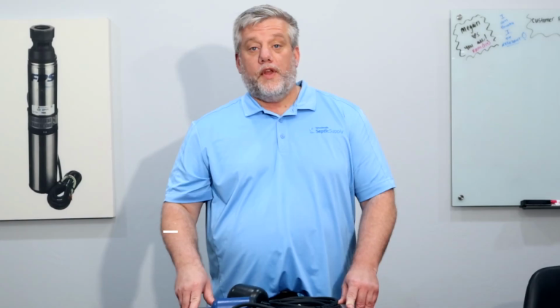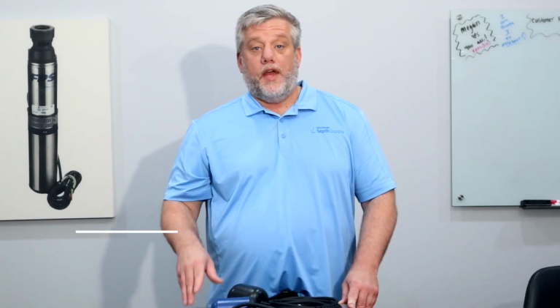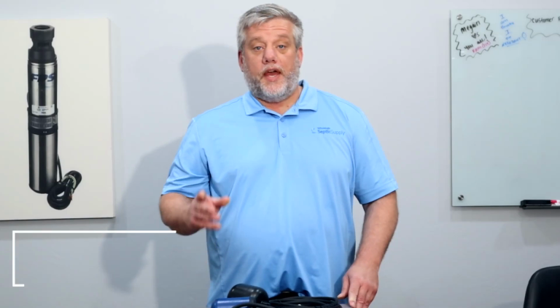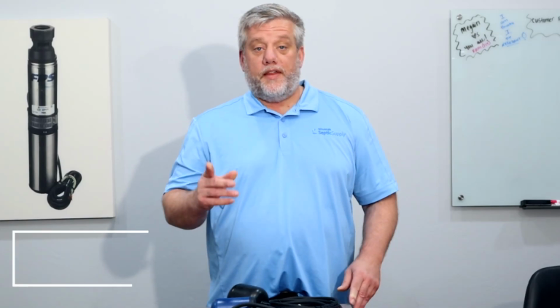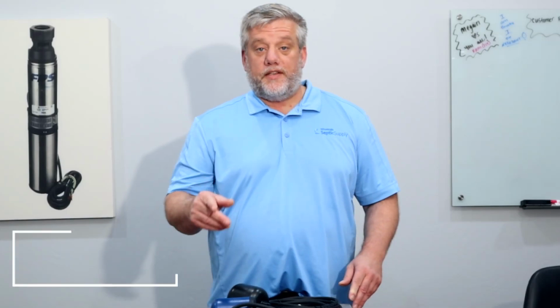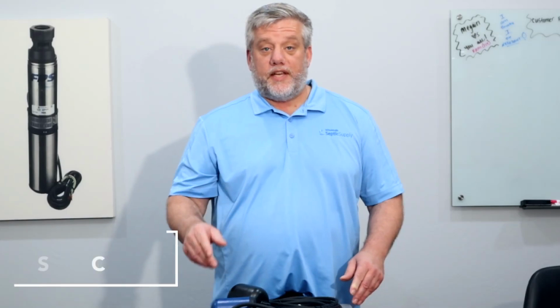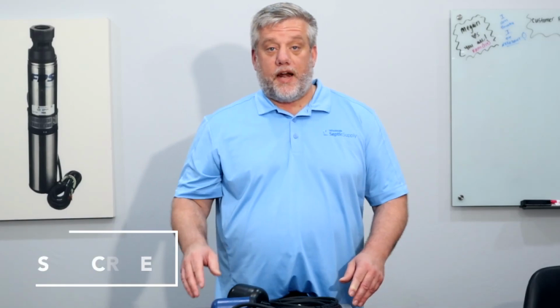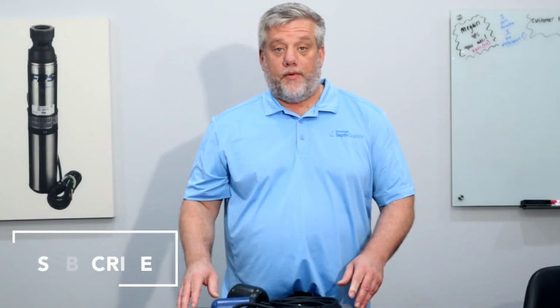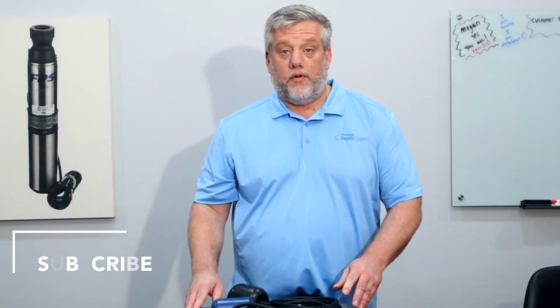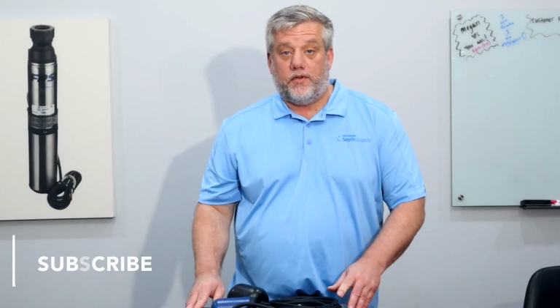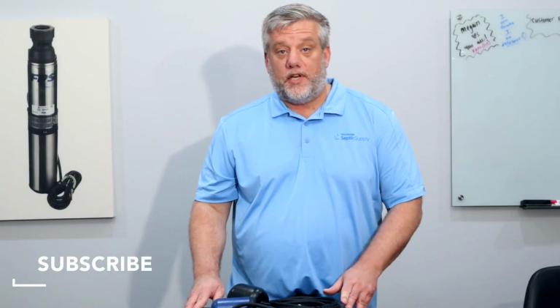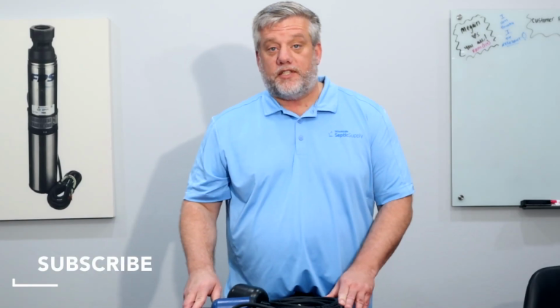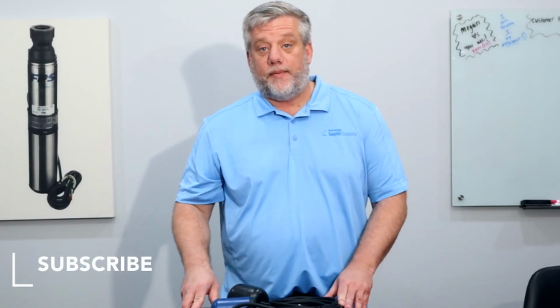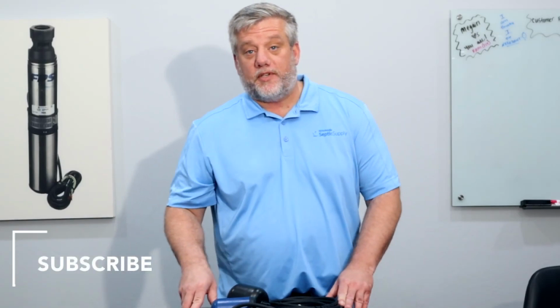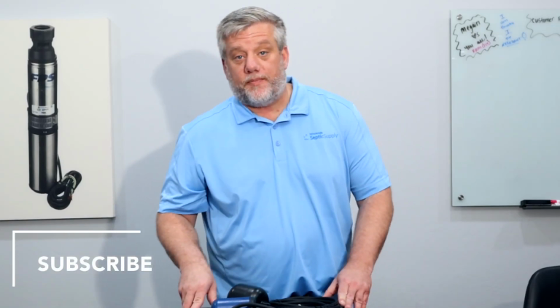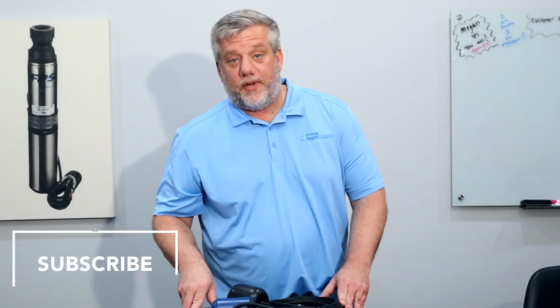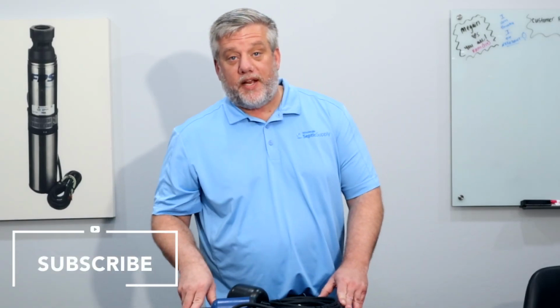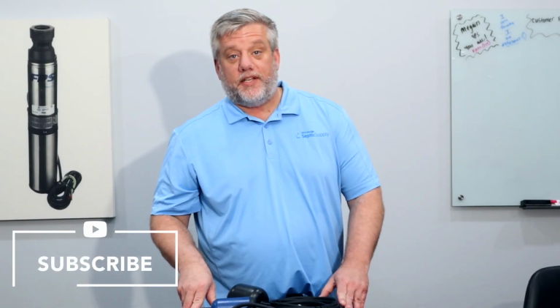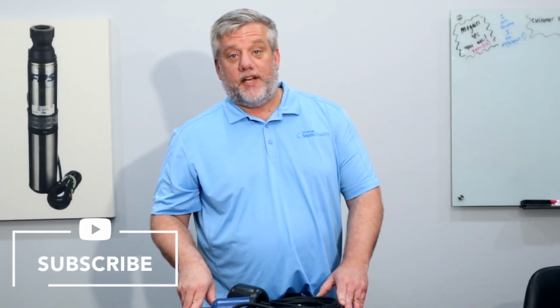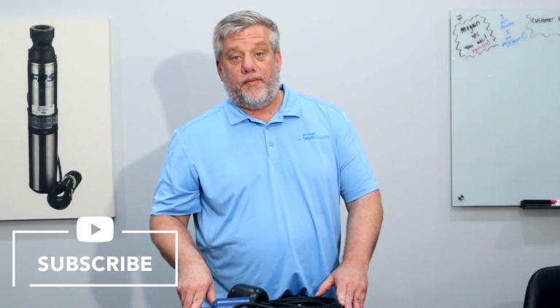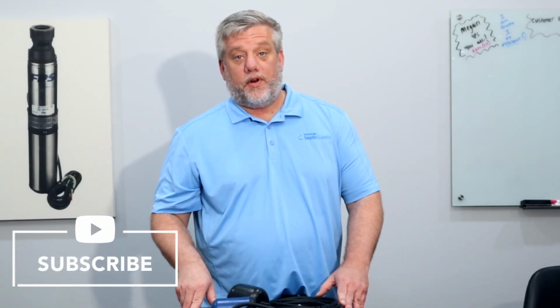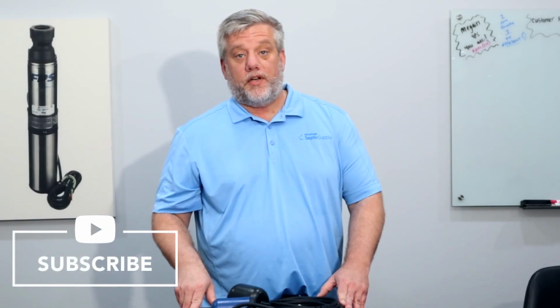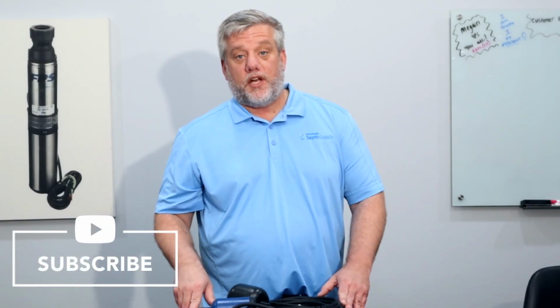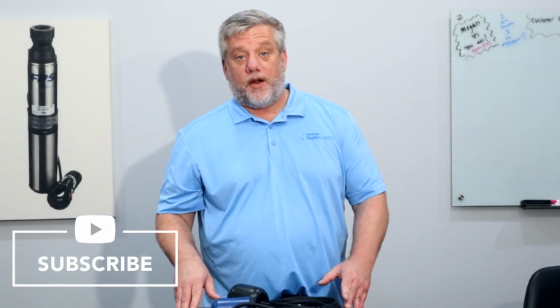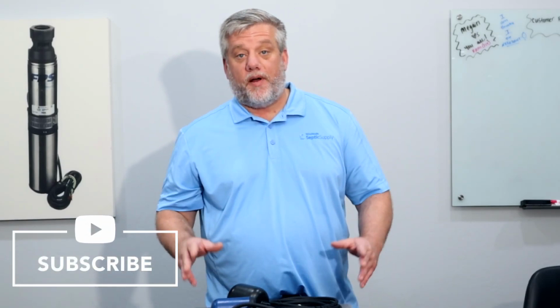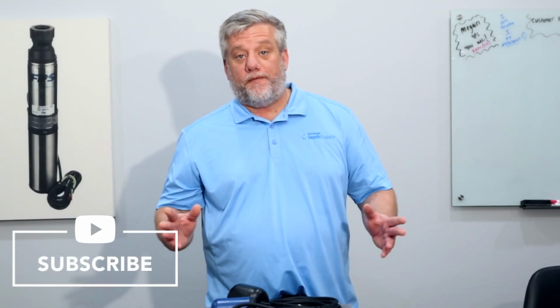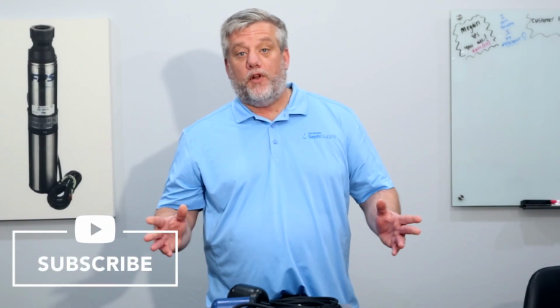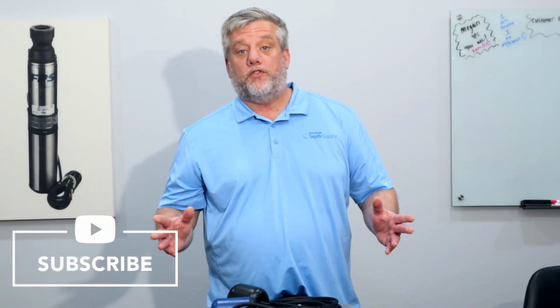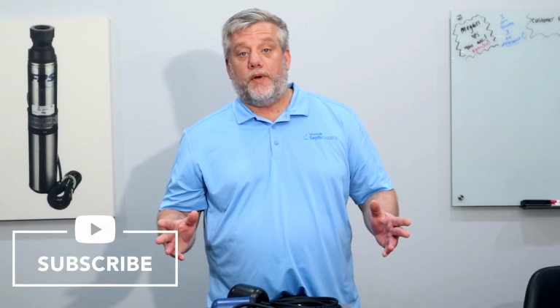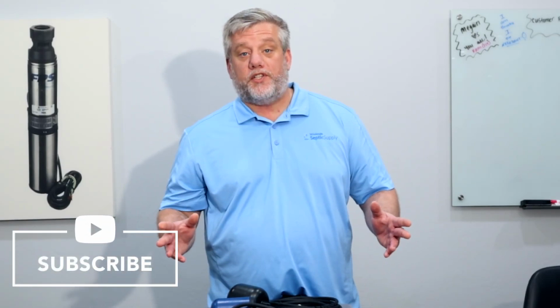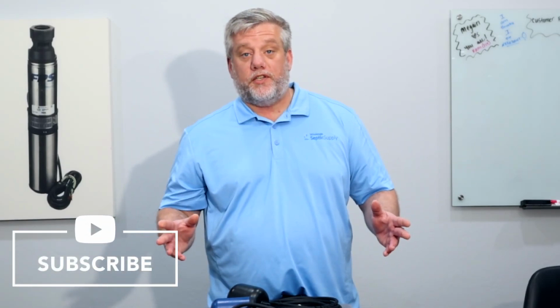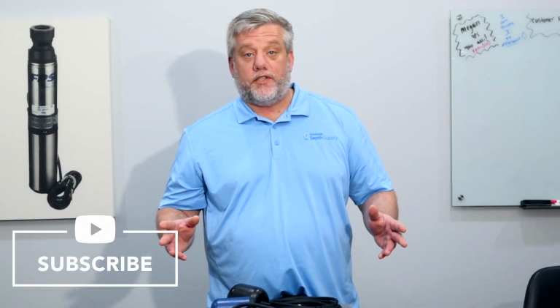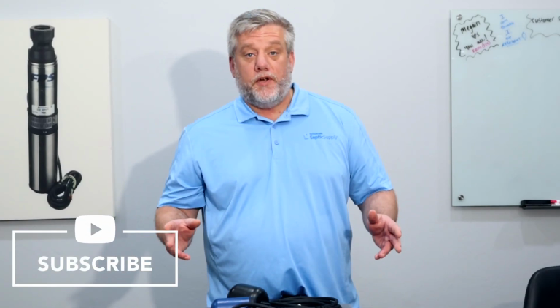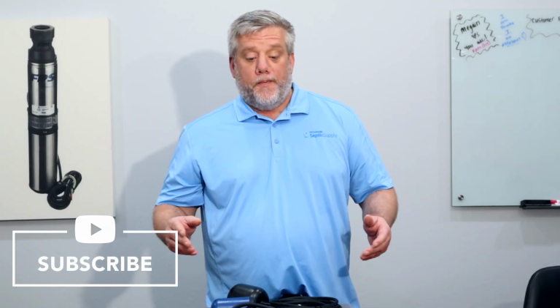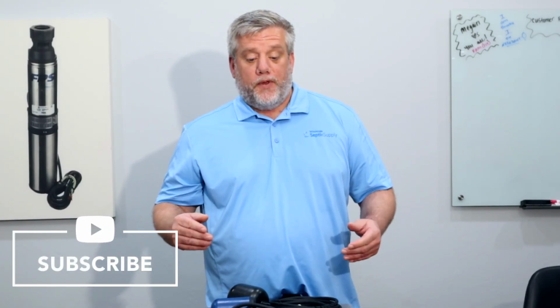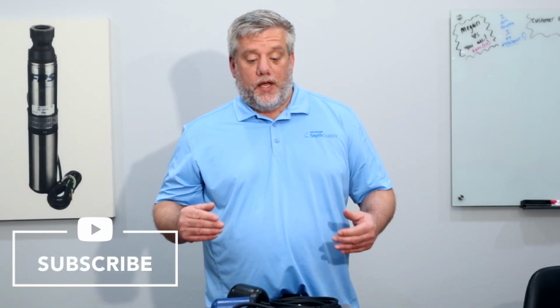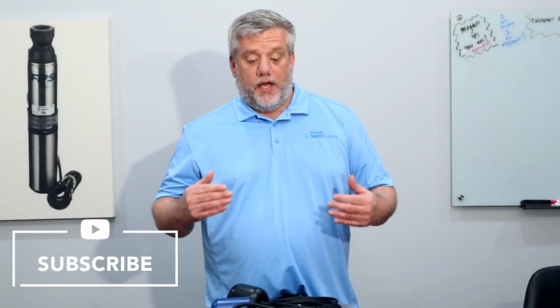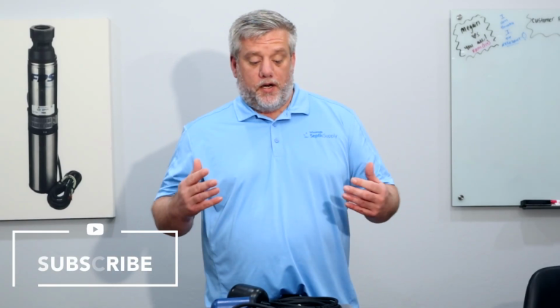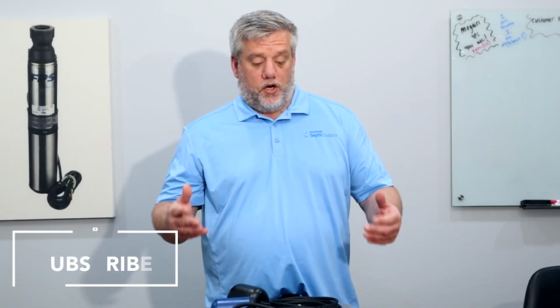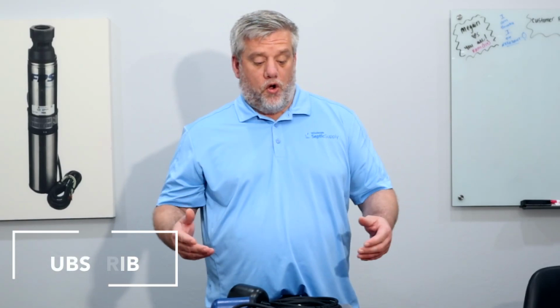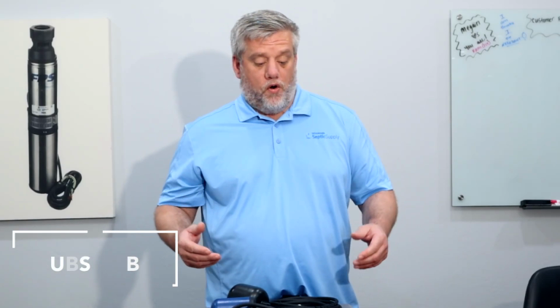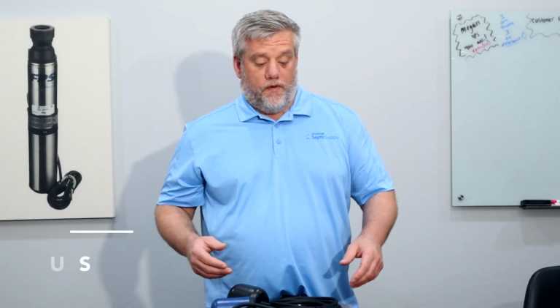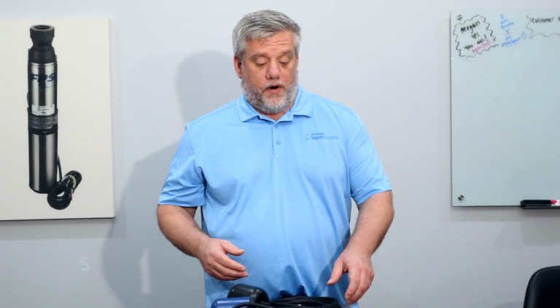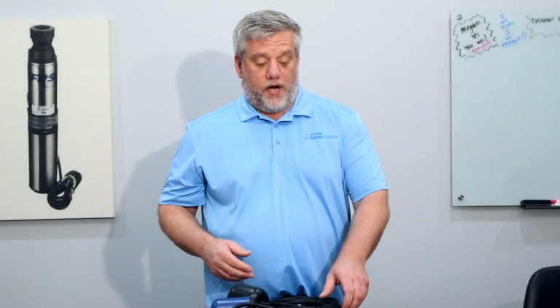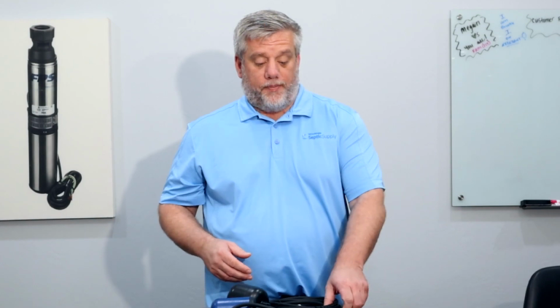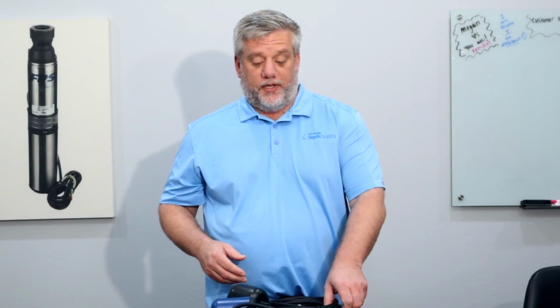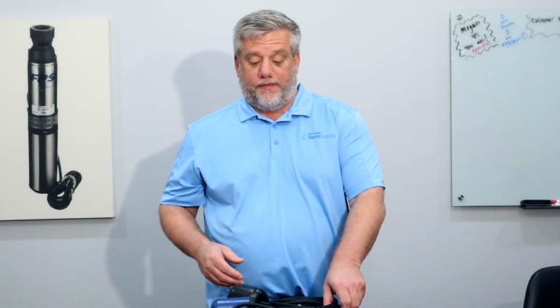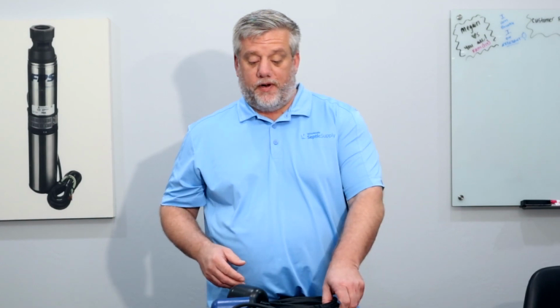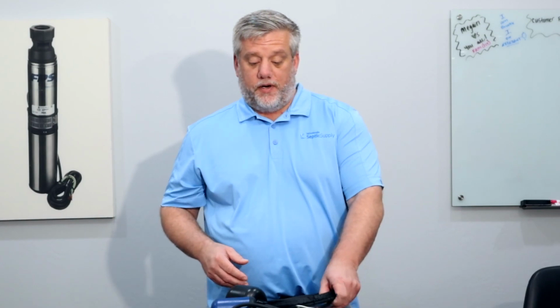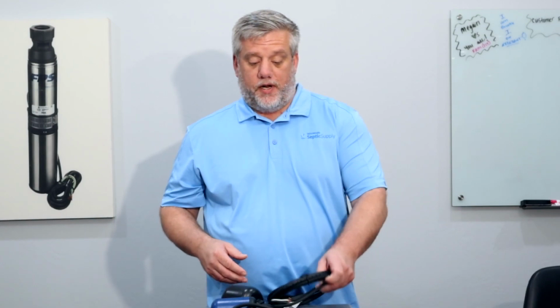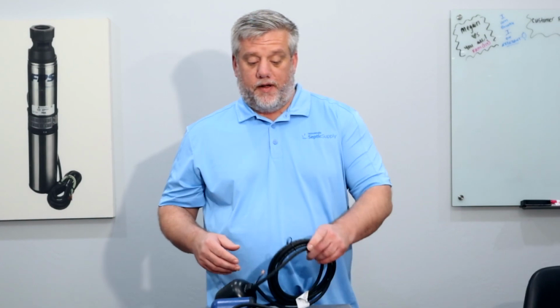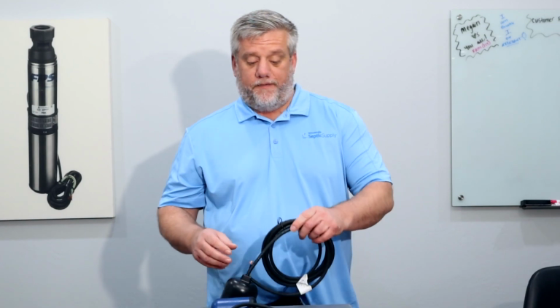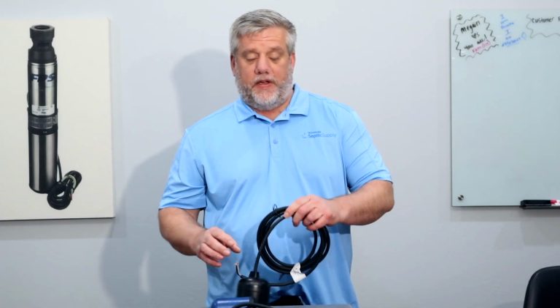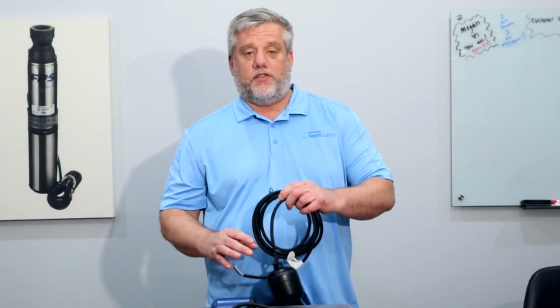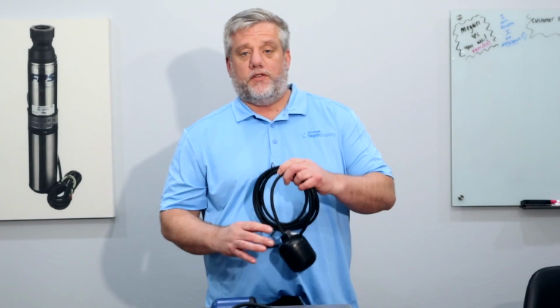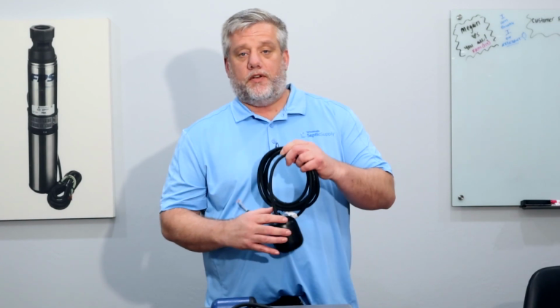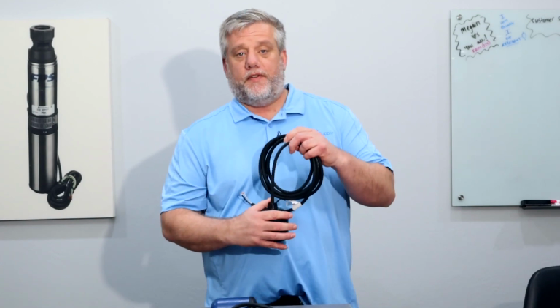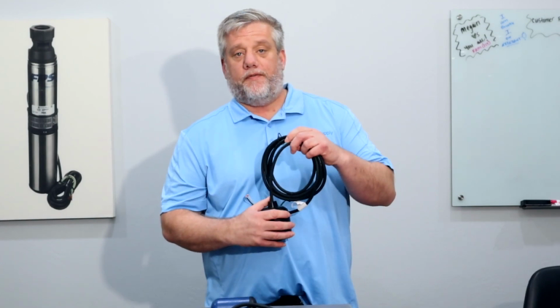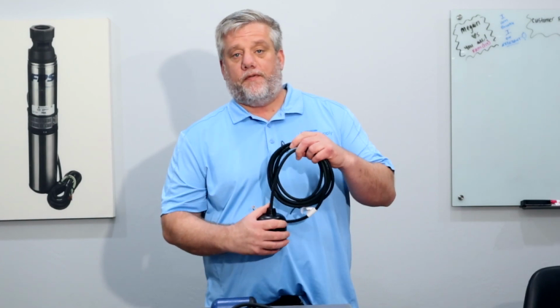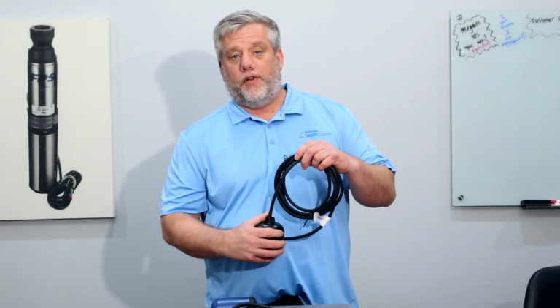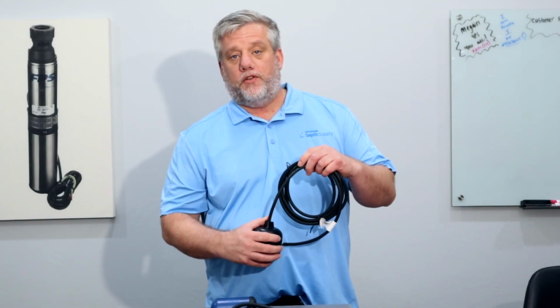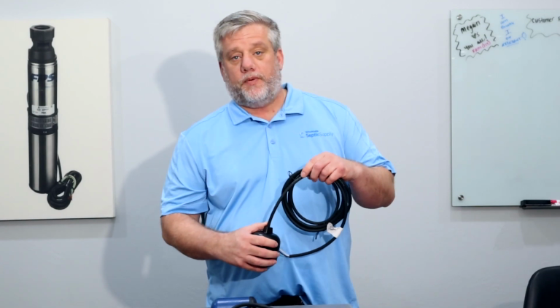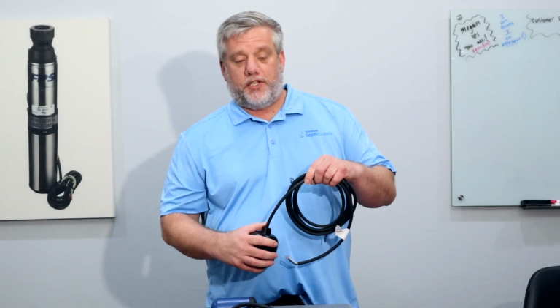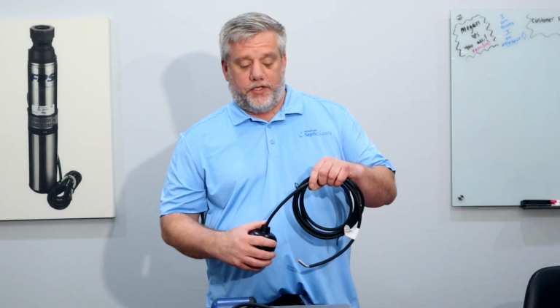Hey, this is Adam with Wholesale Subject Supply. Today we're going to talk about float switches and go over a couple different features of different float switches.